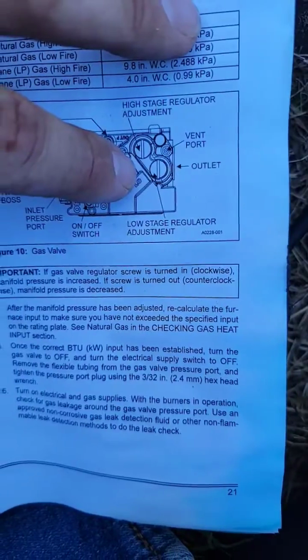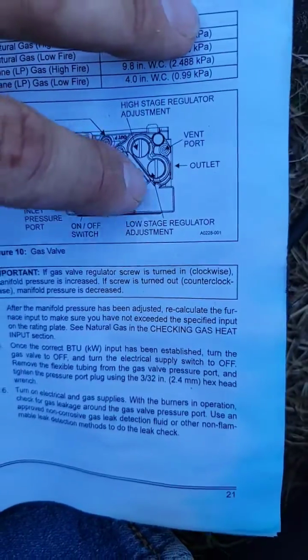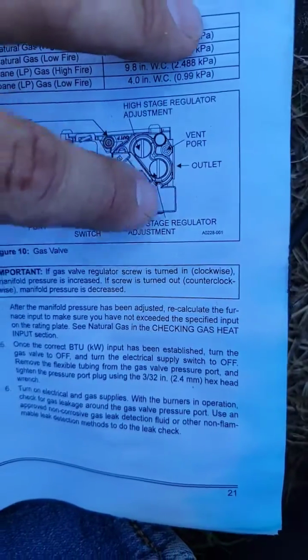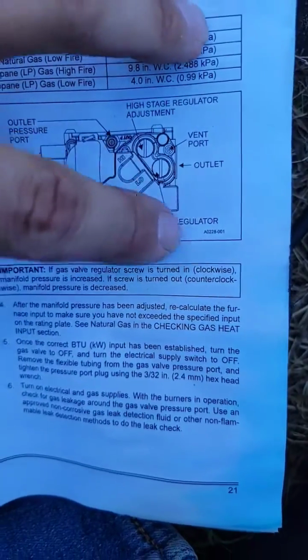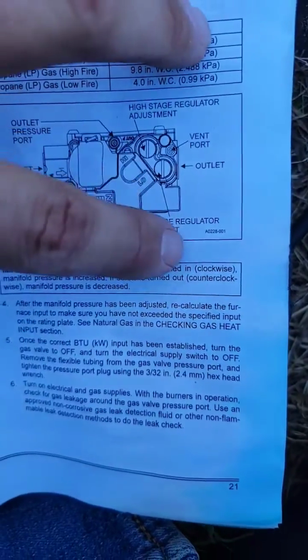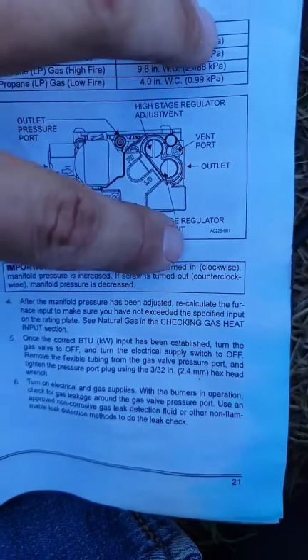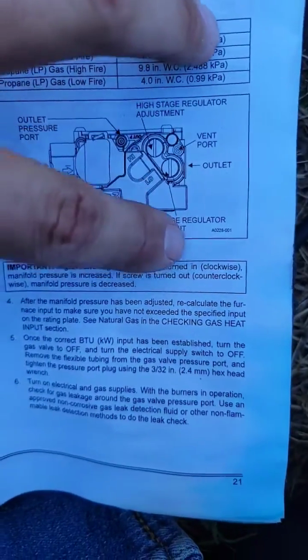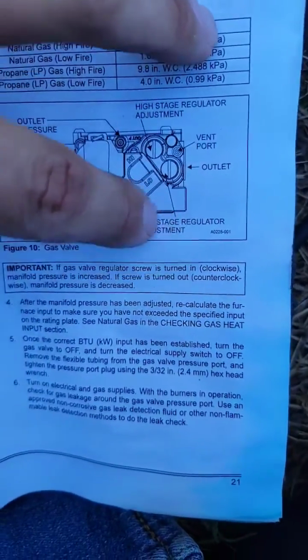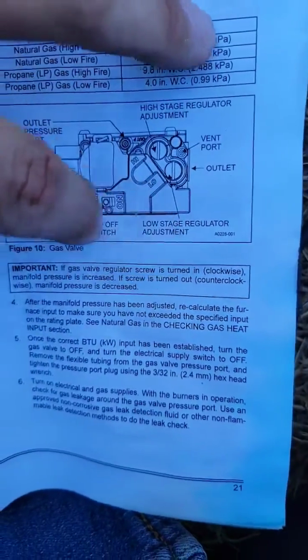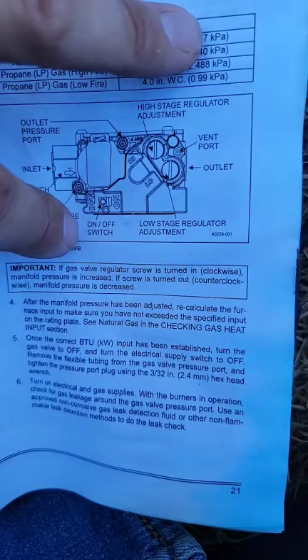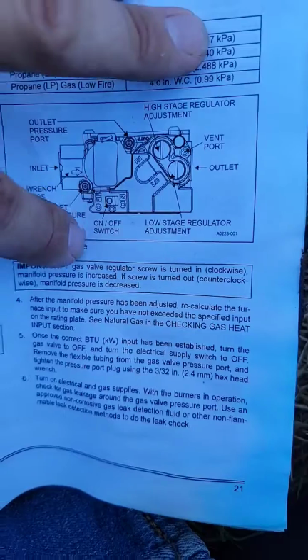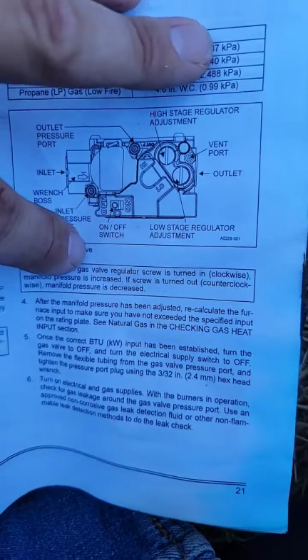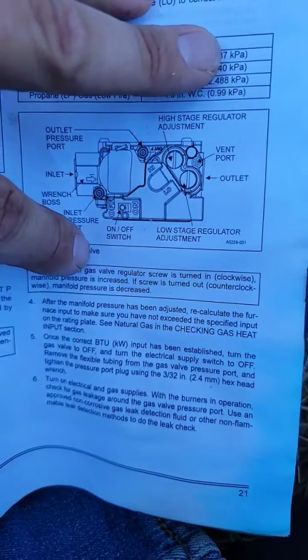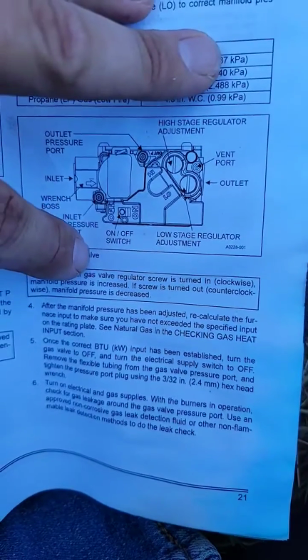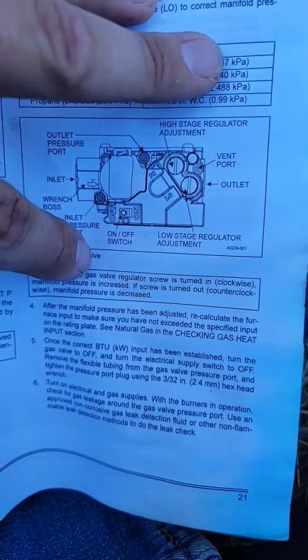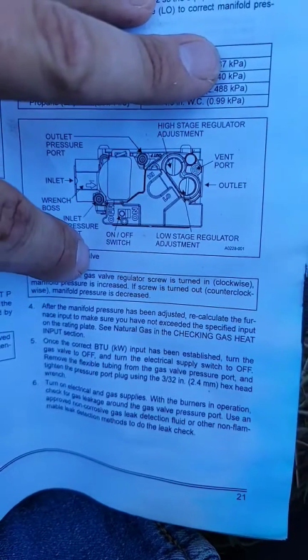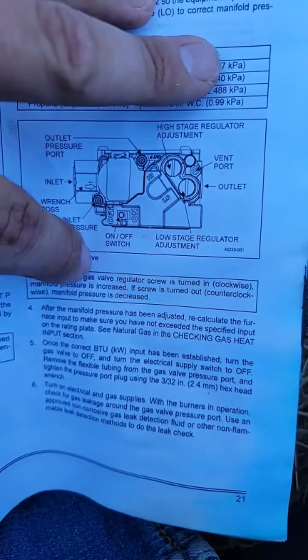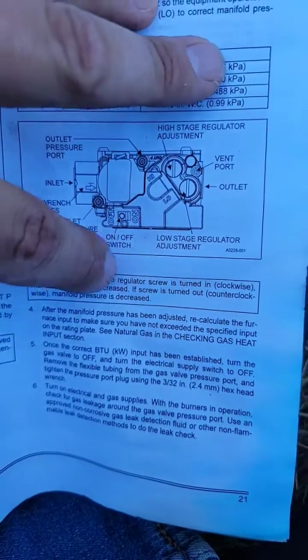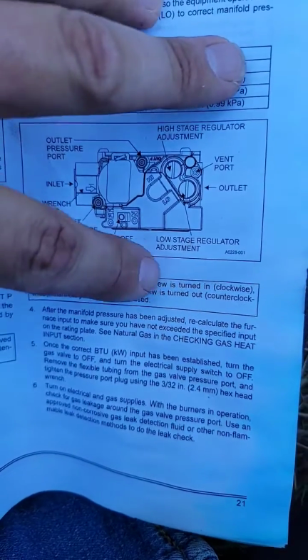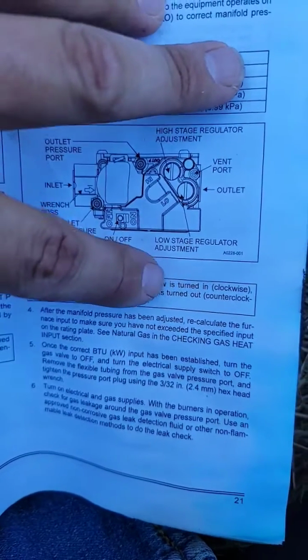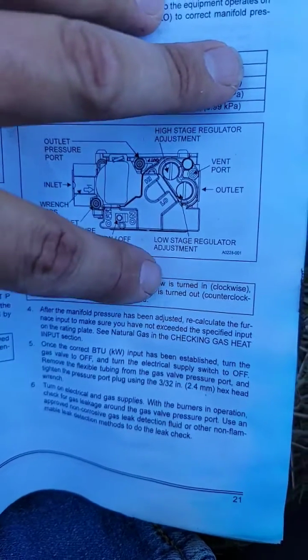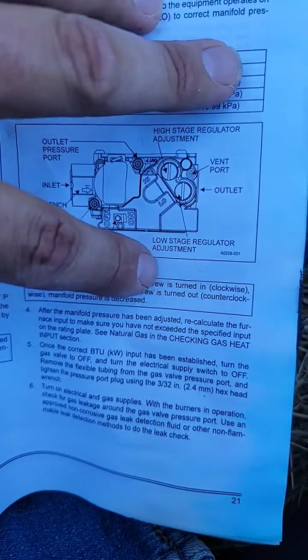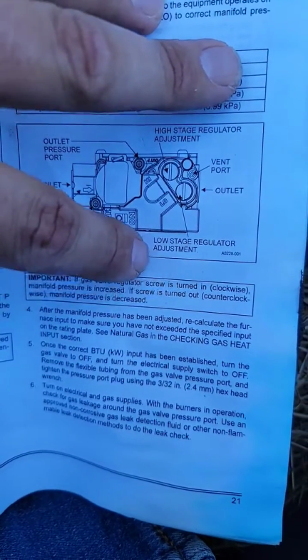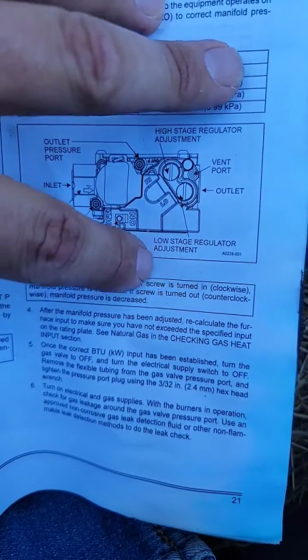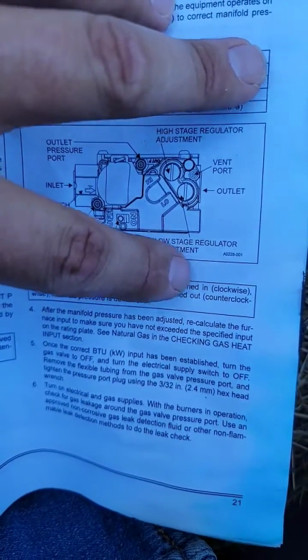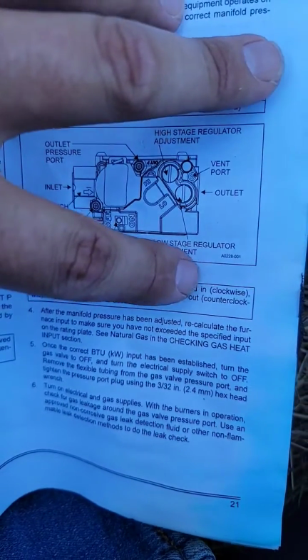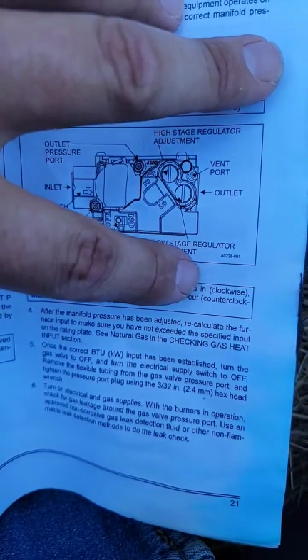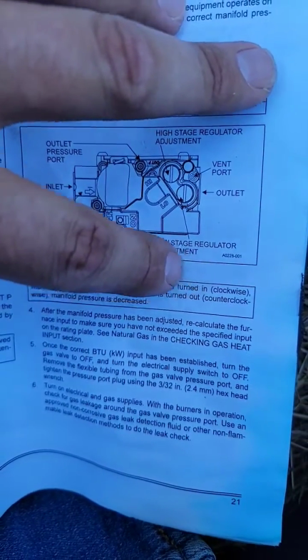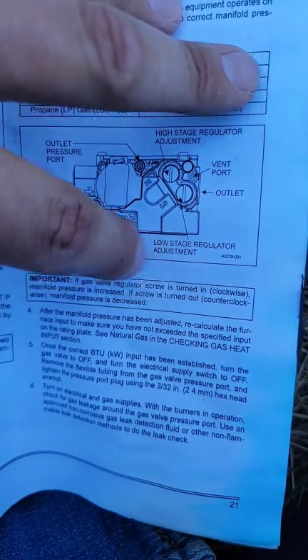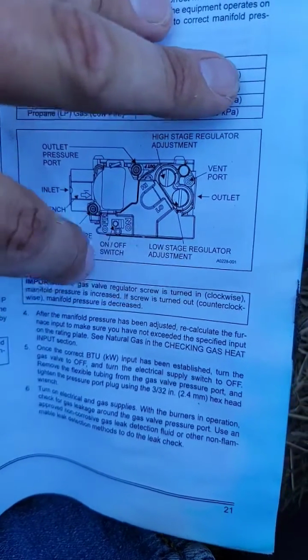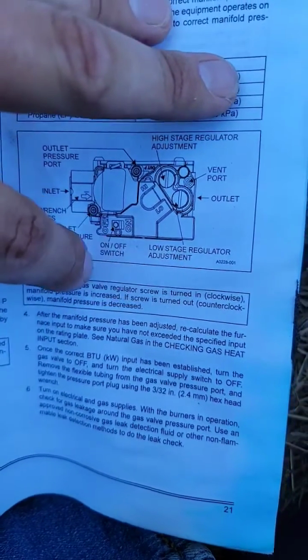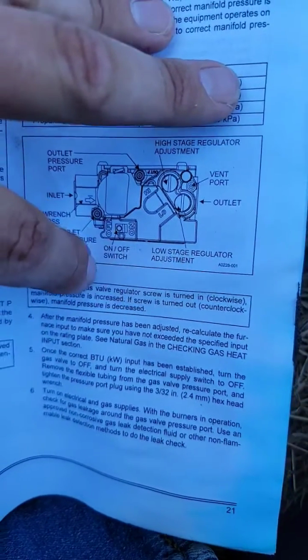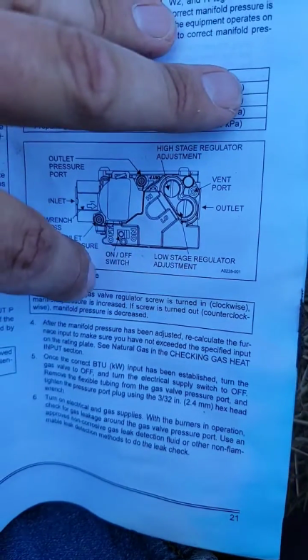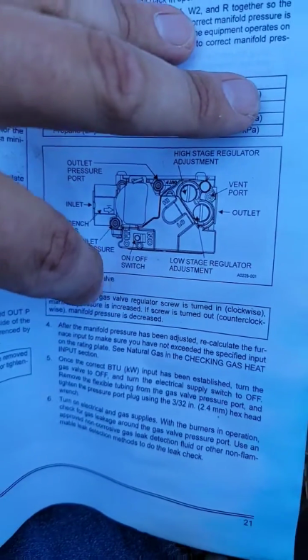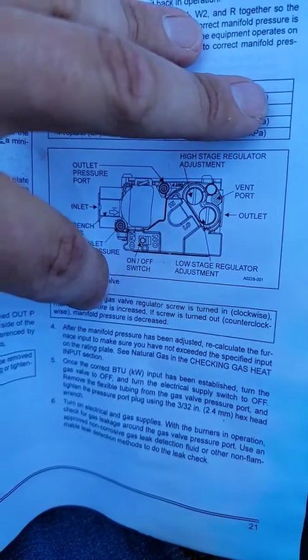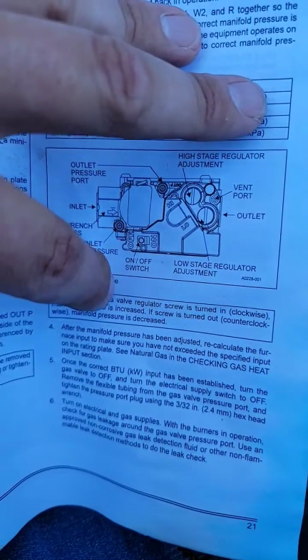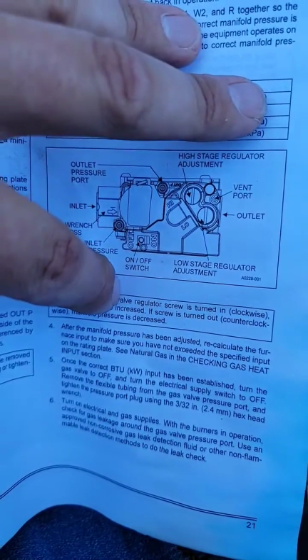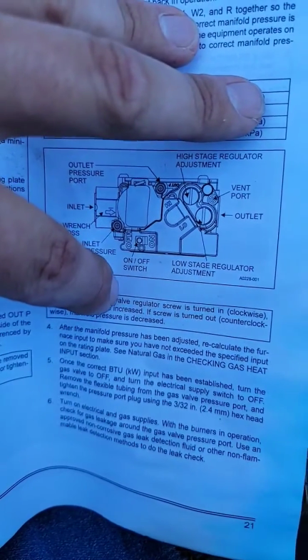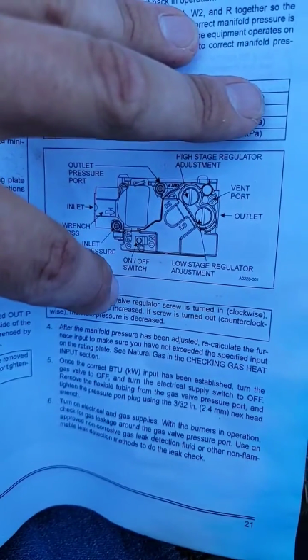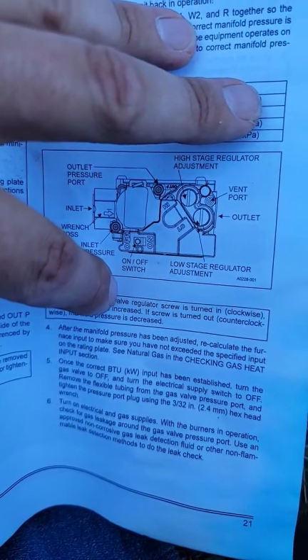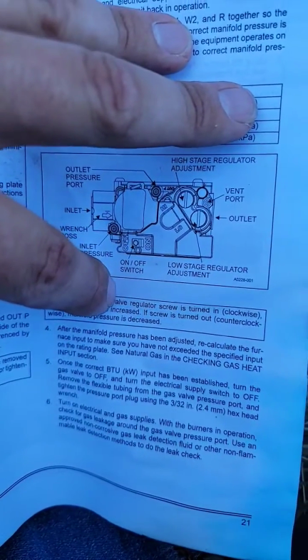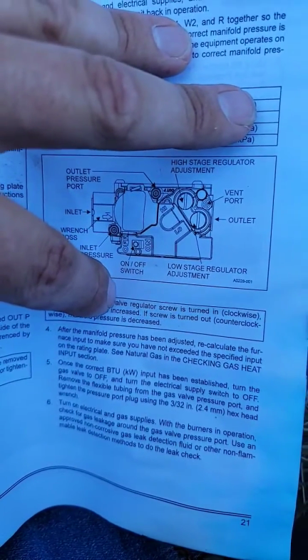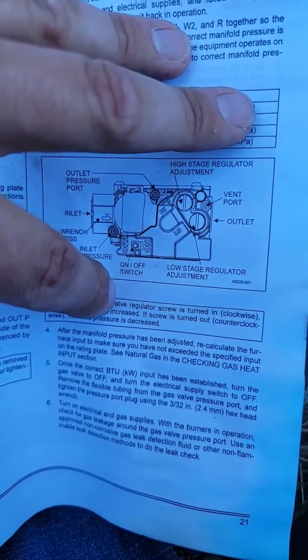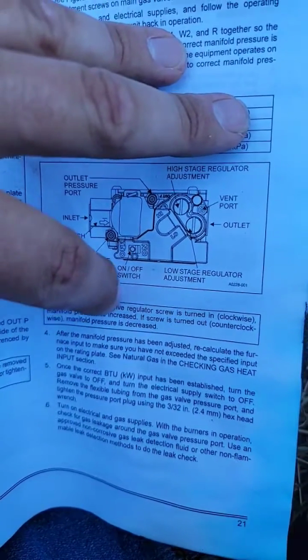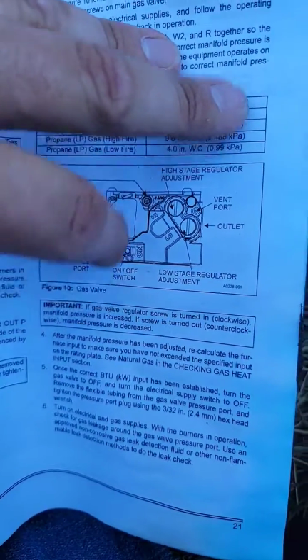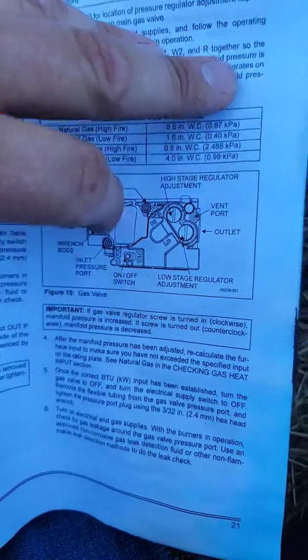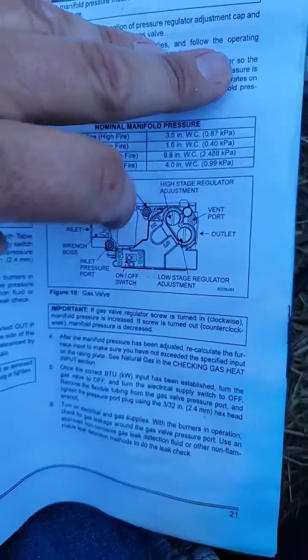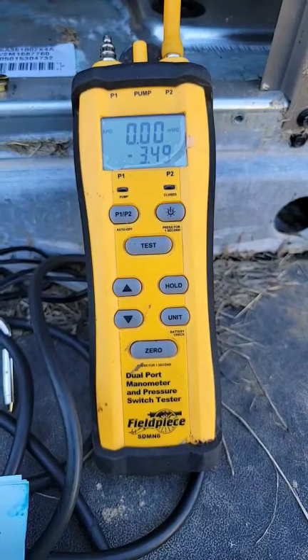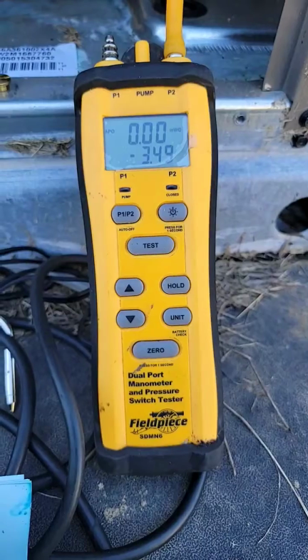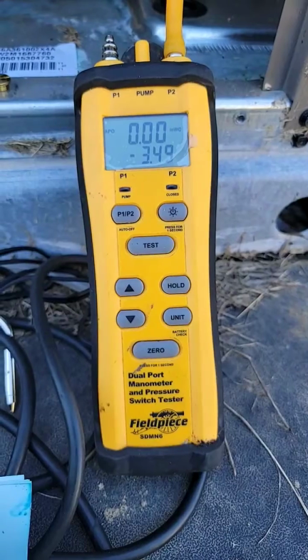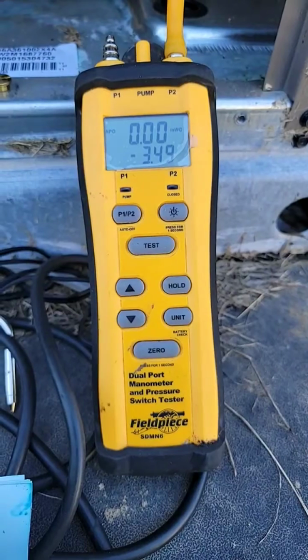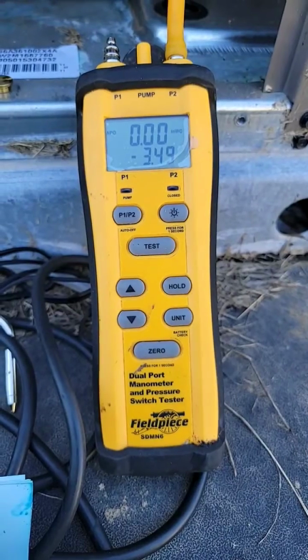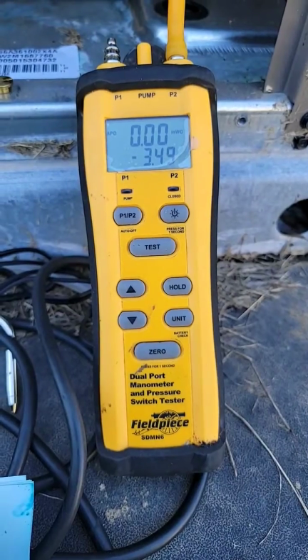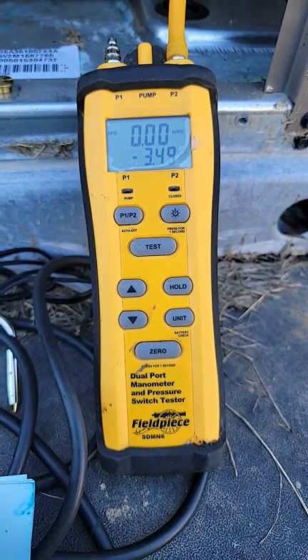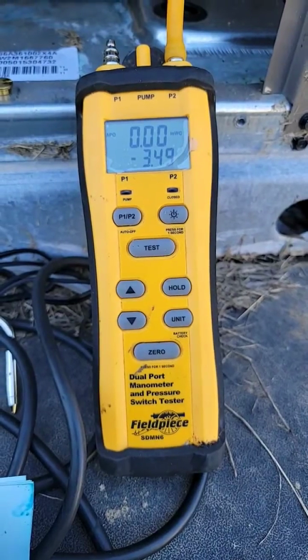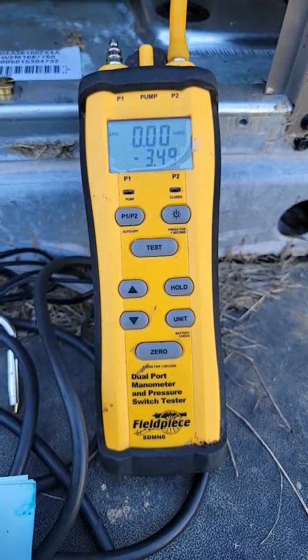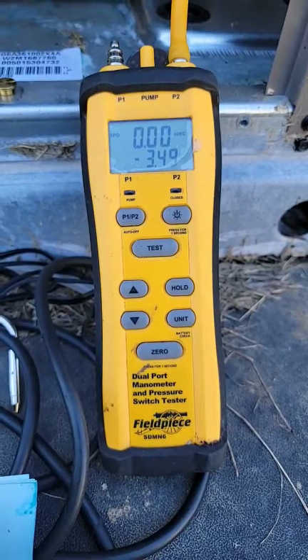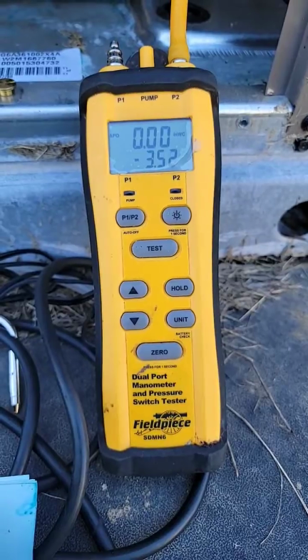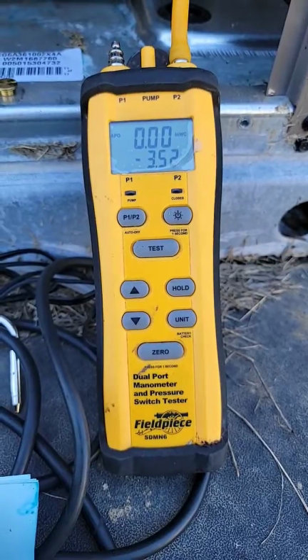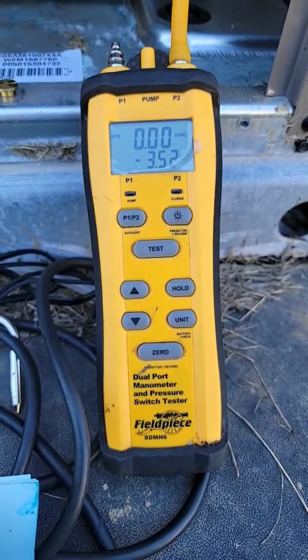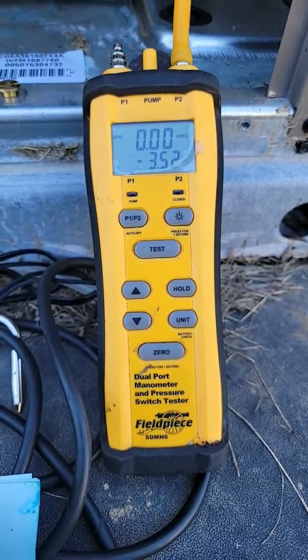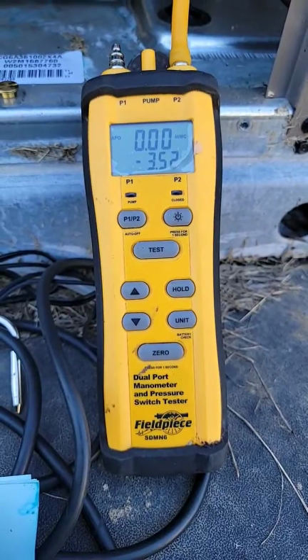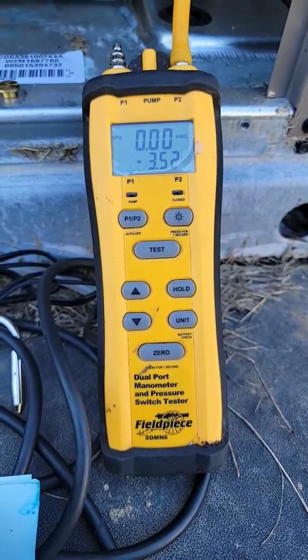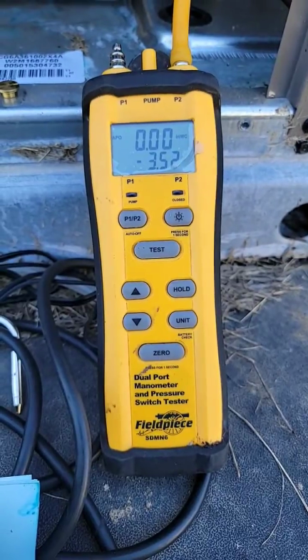Turn the screw clockwise to increase the pressure, counterclockwise to decrease. 3.5 for high.